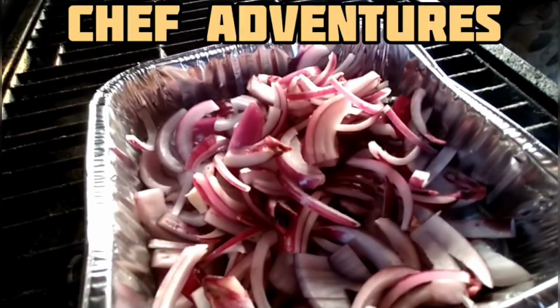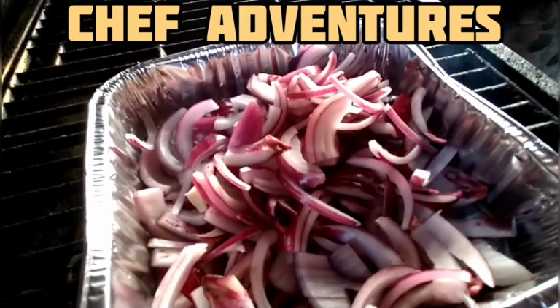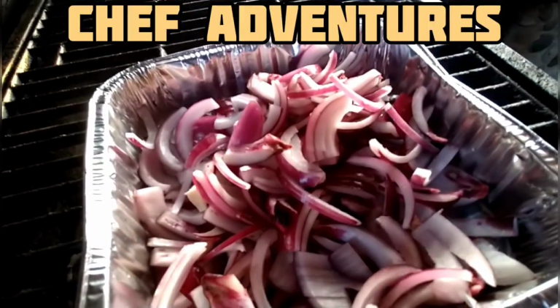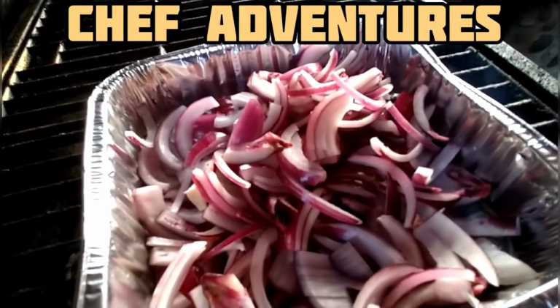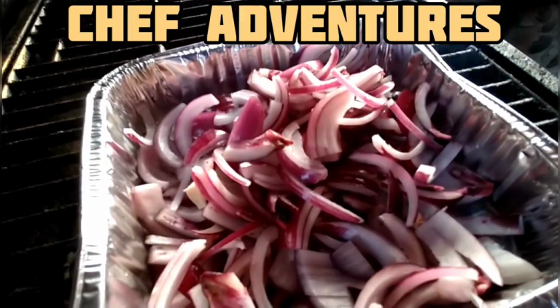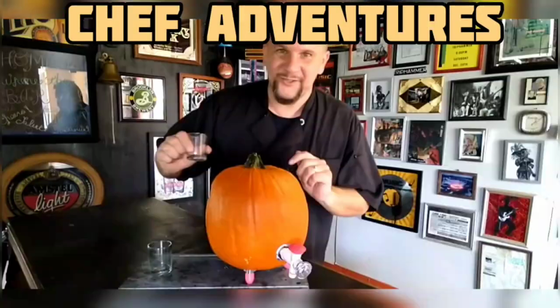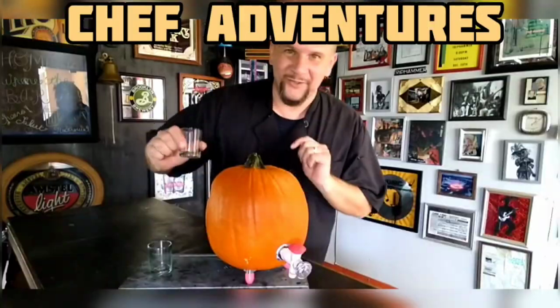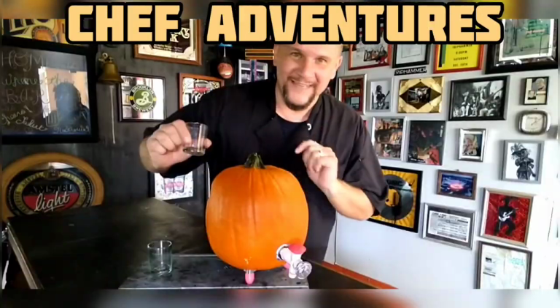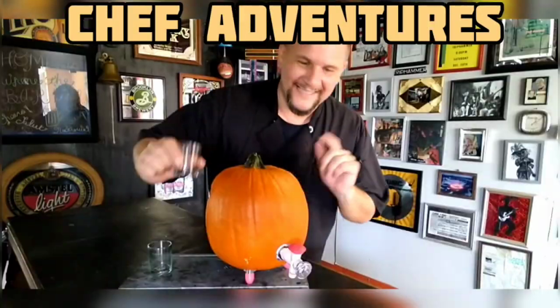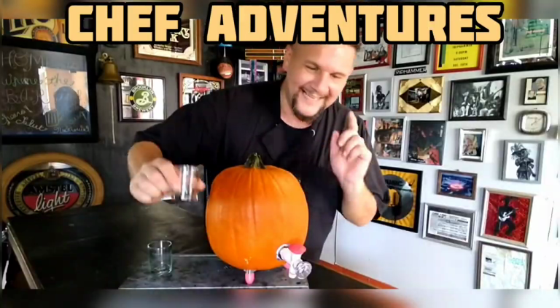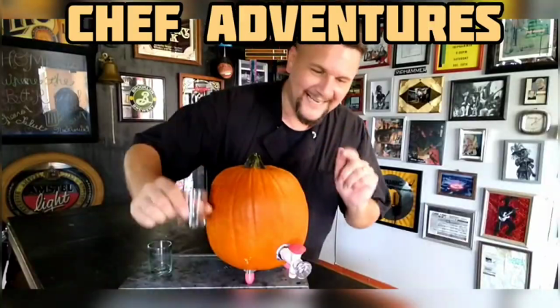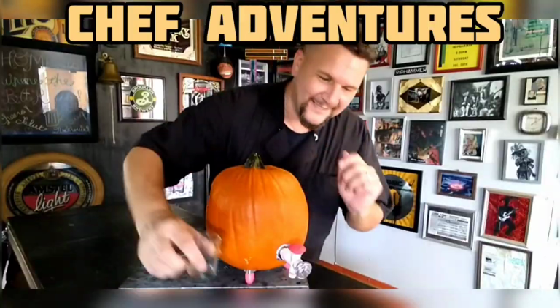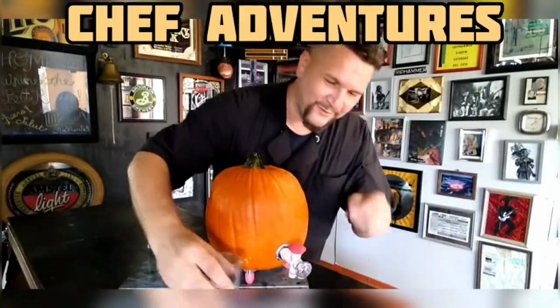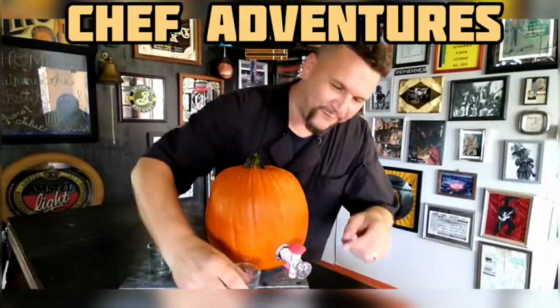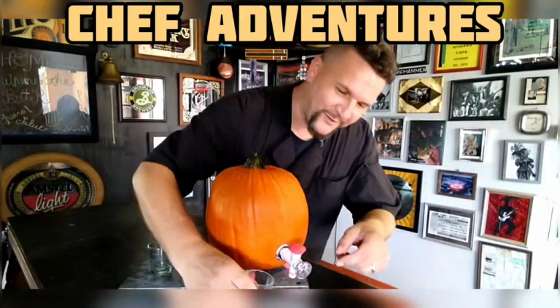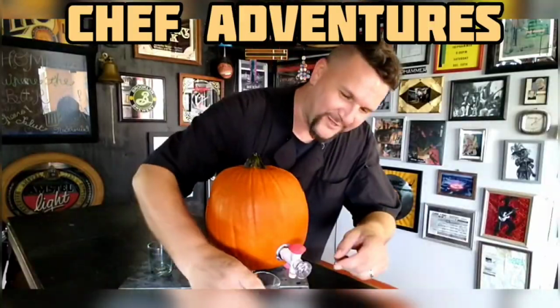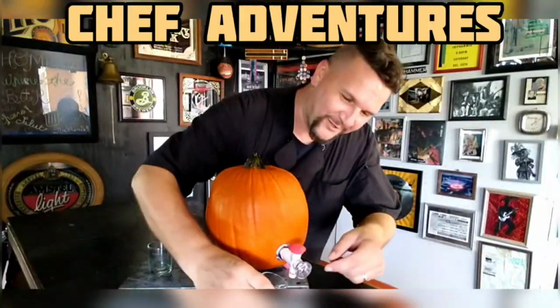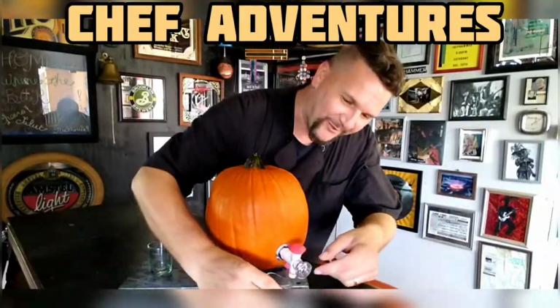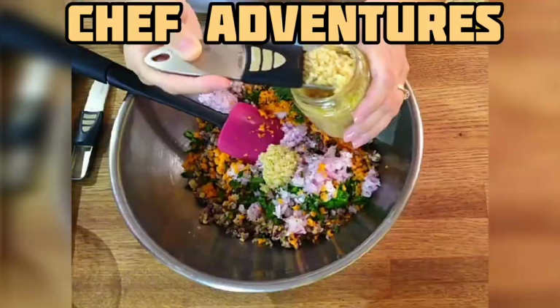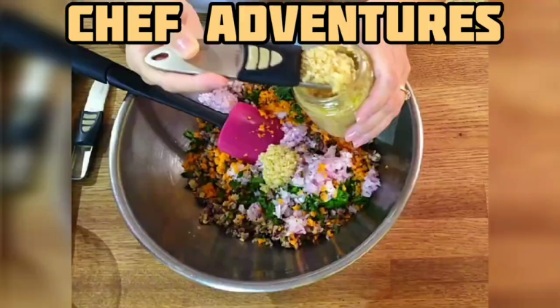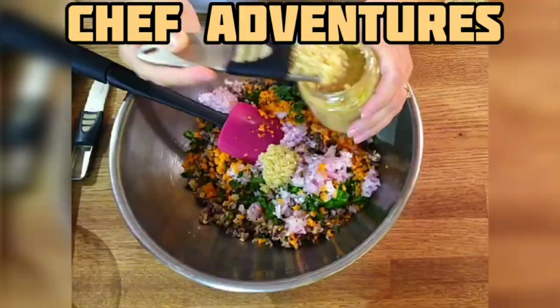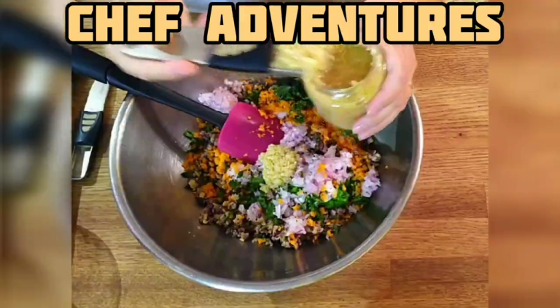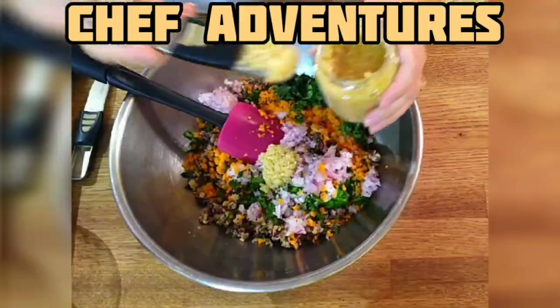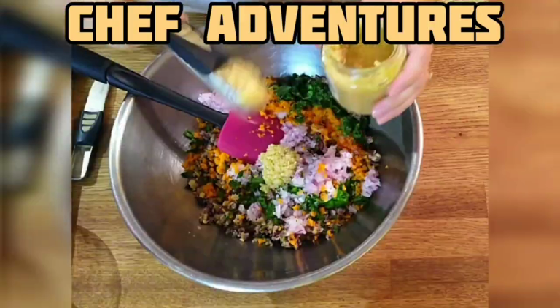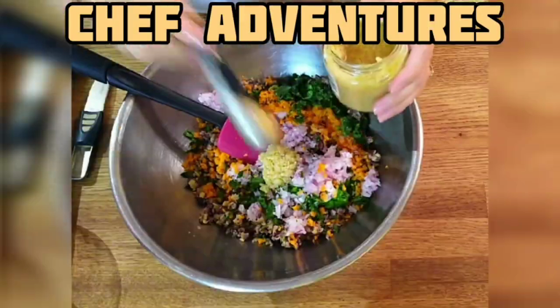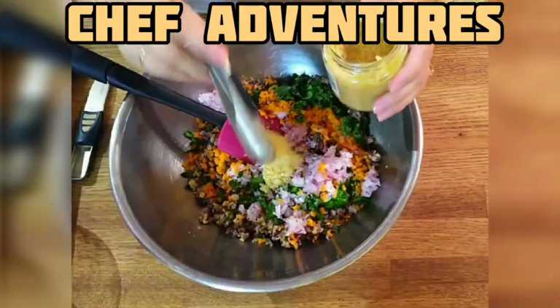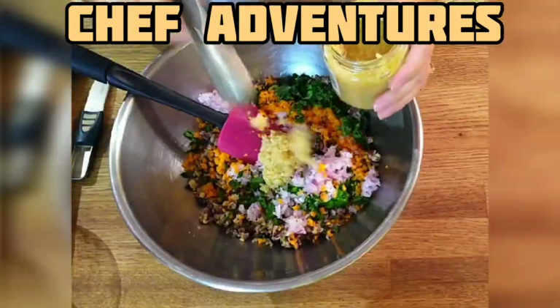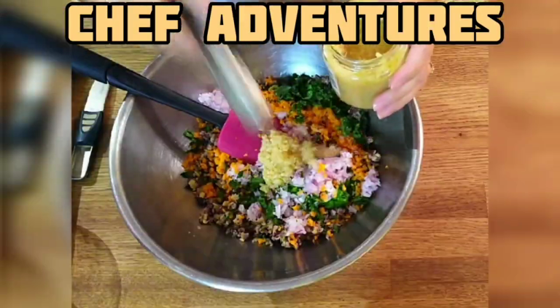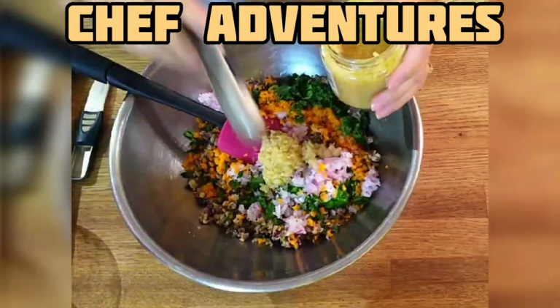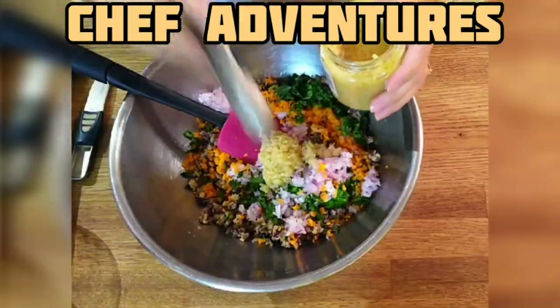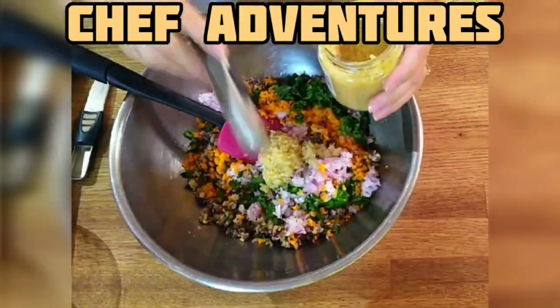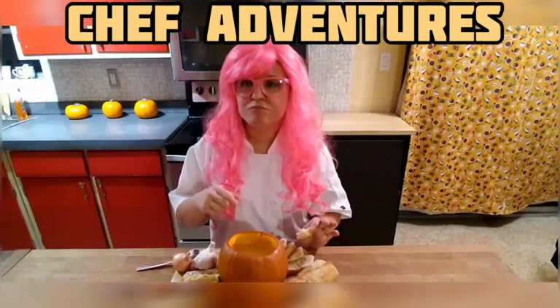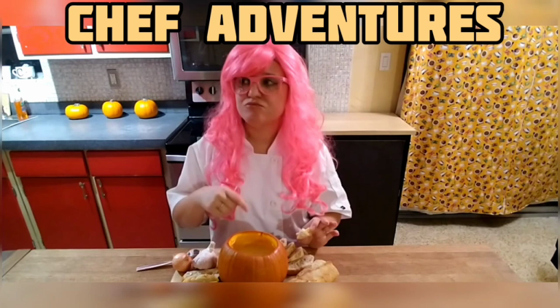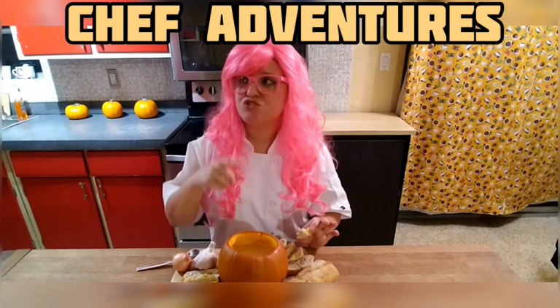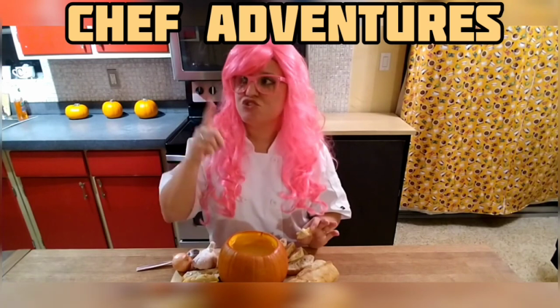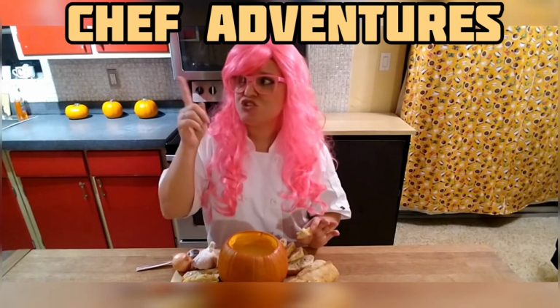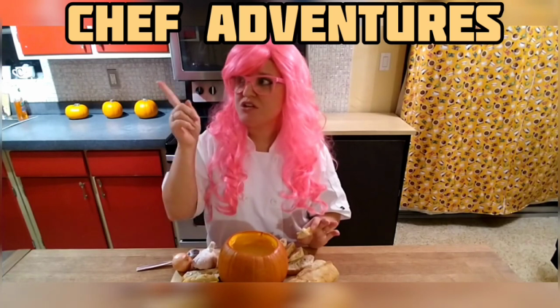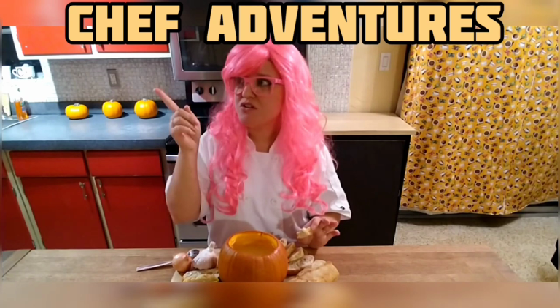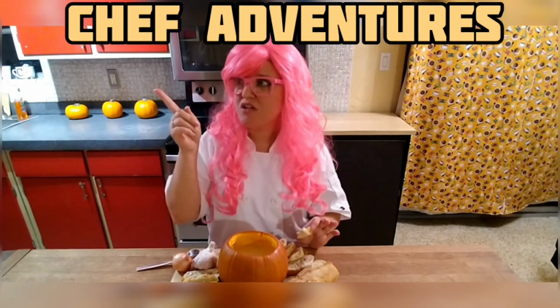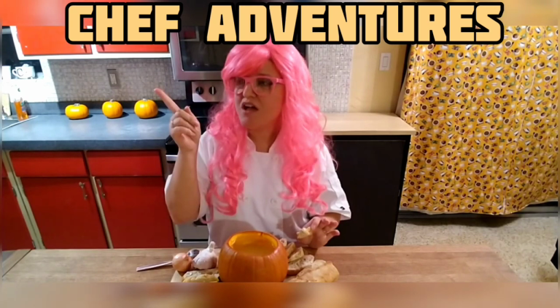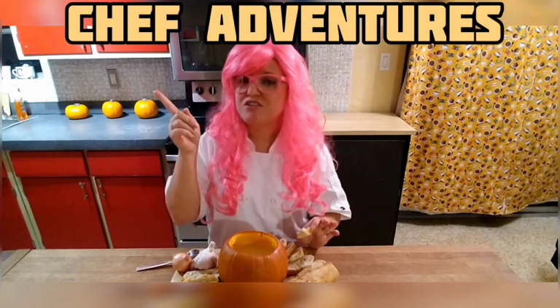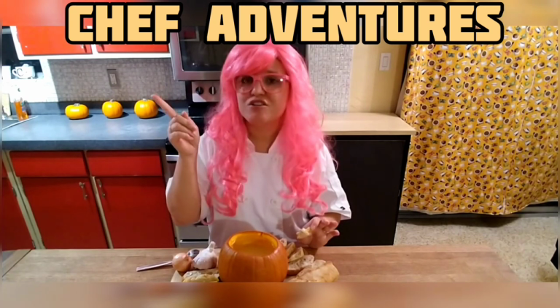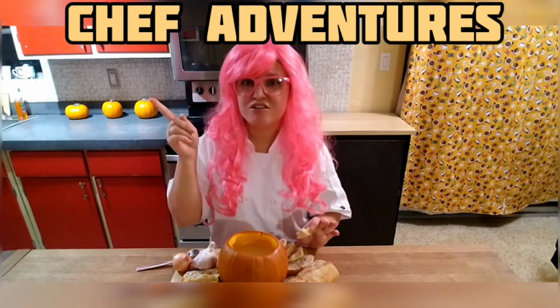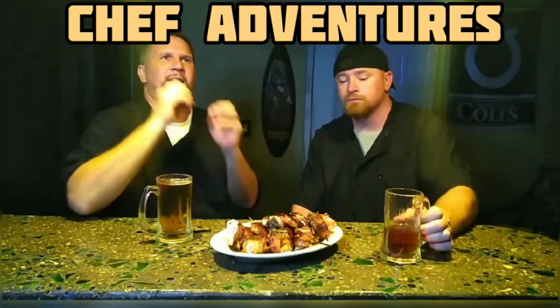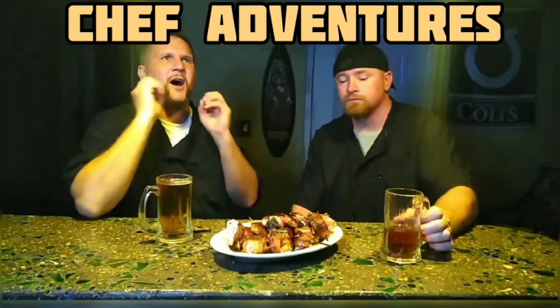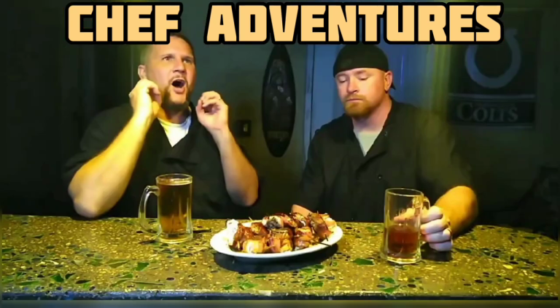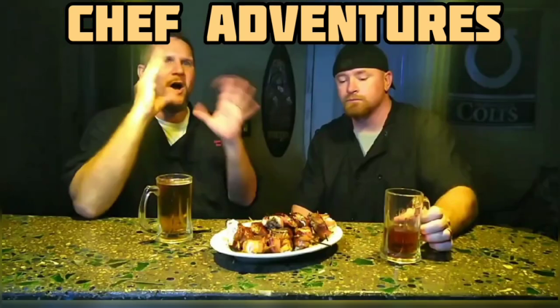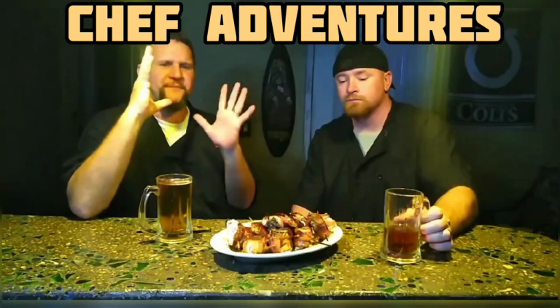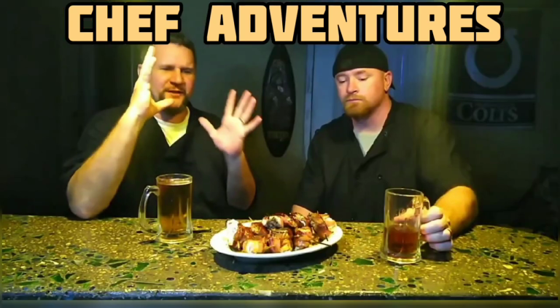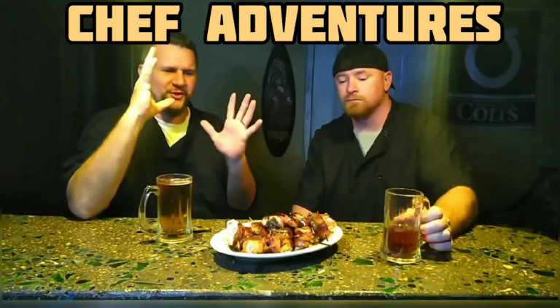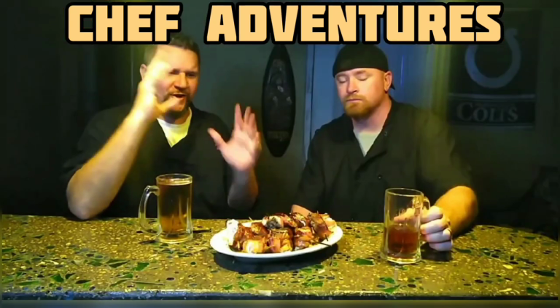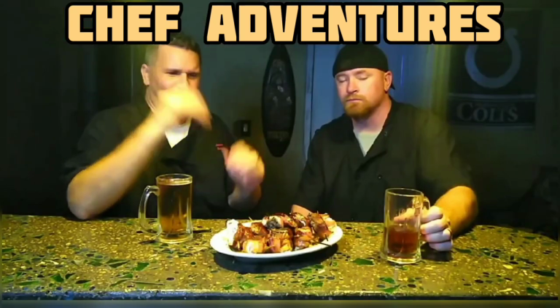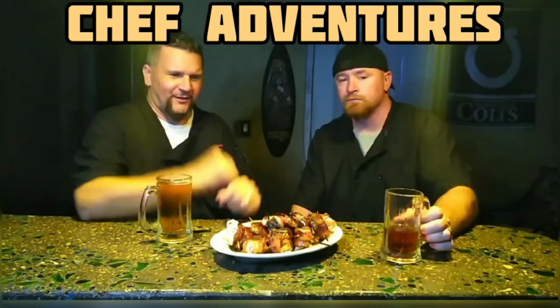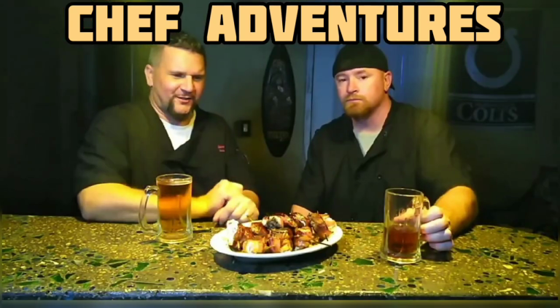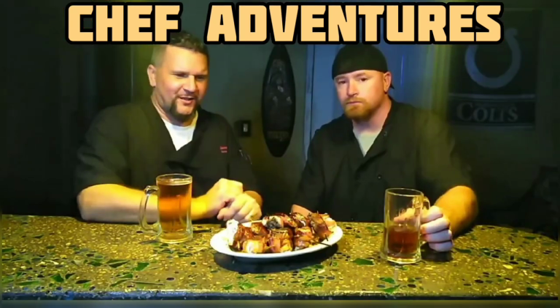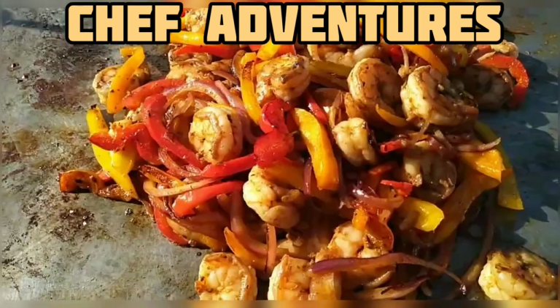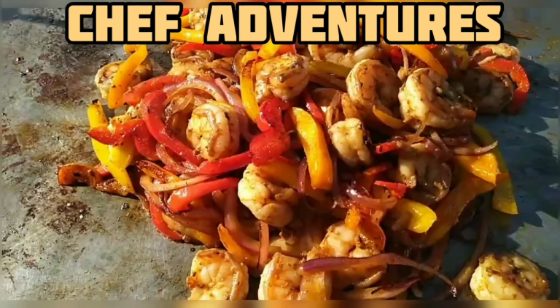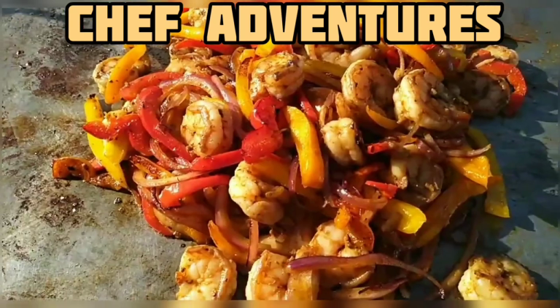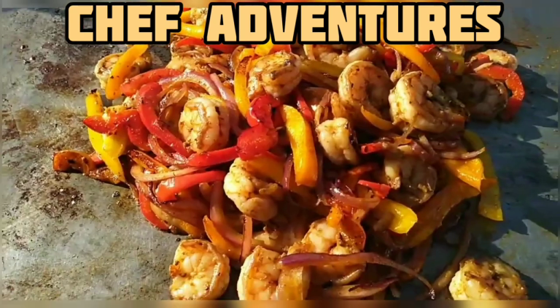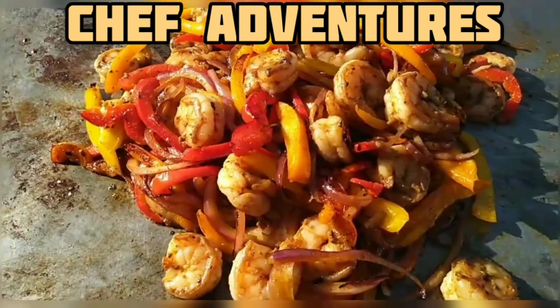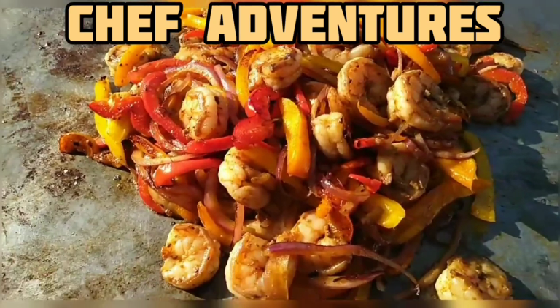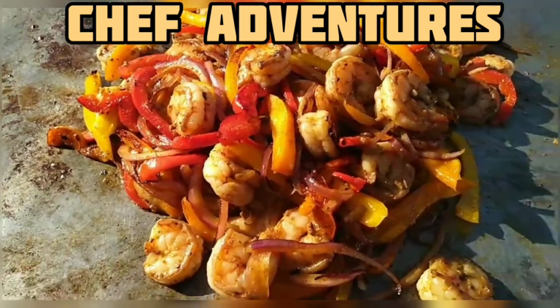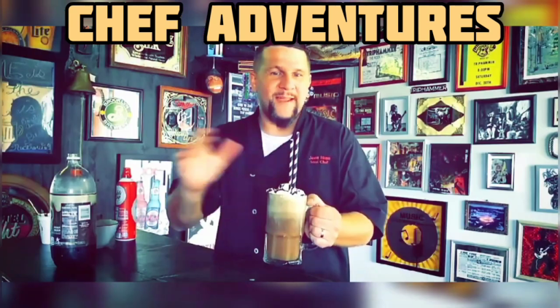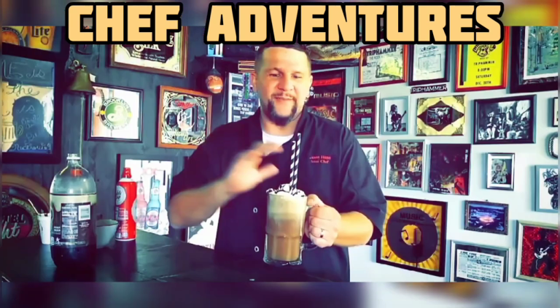They're whipping up delicious dishes — it must be the Chef Adventures. Chef Adventures!